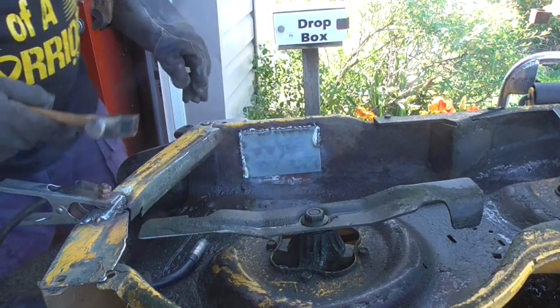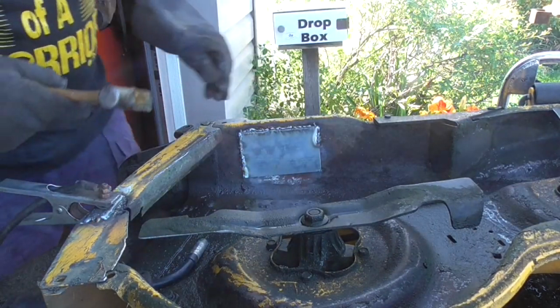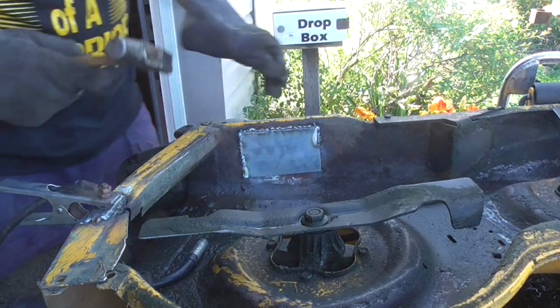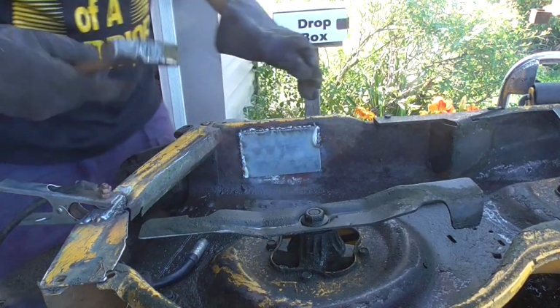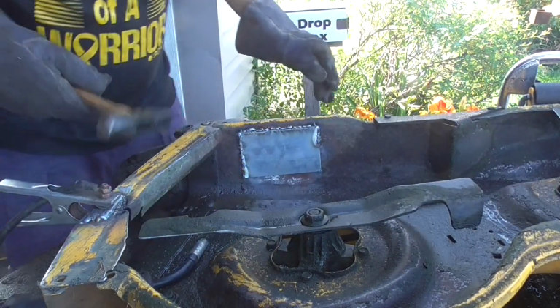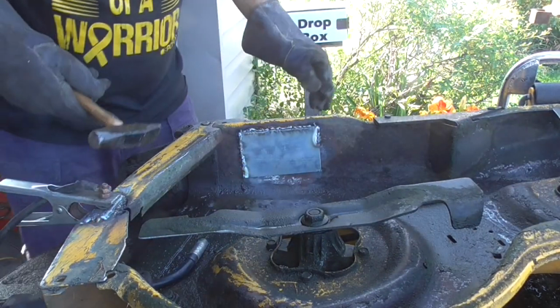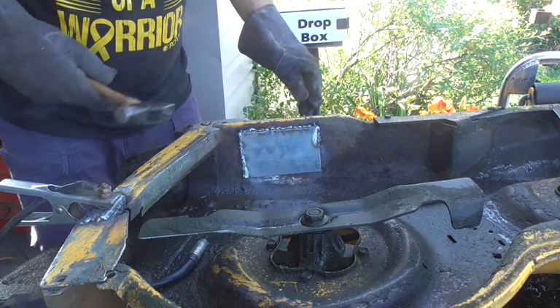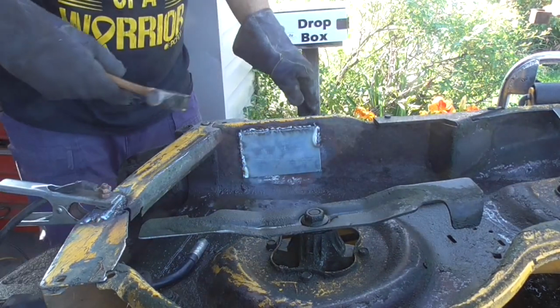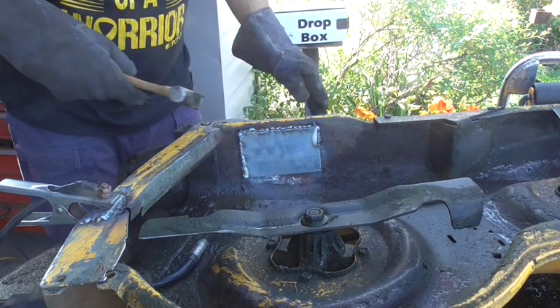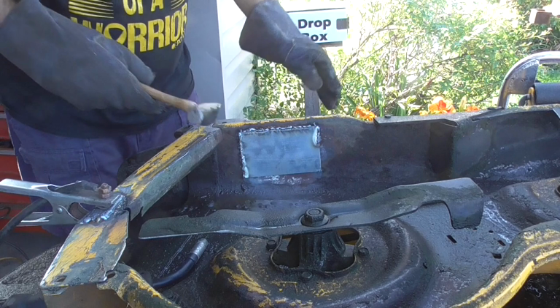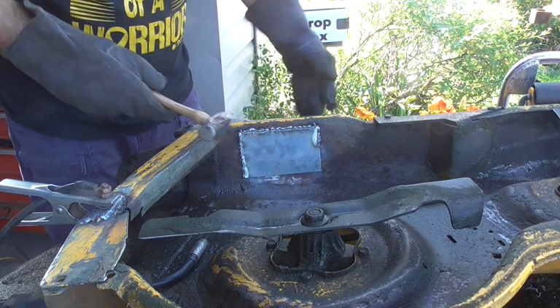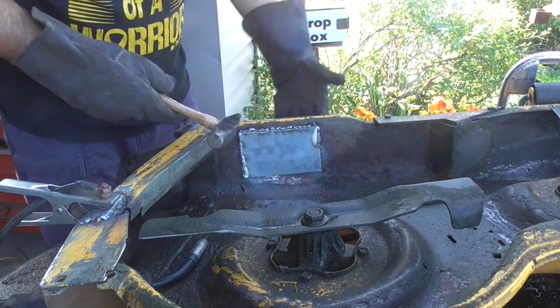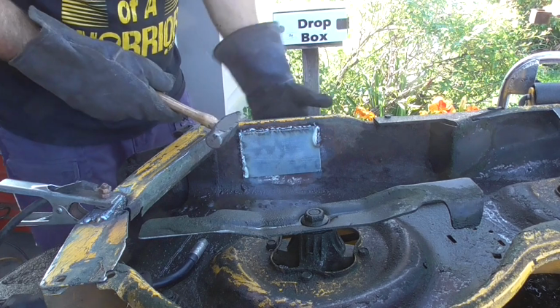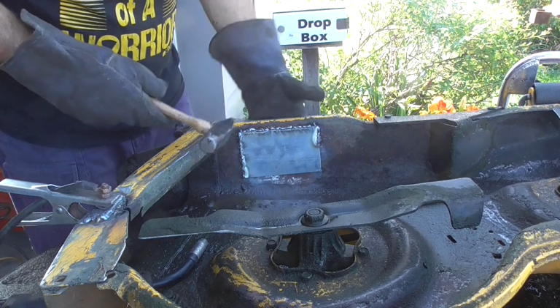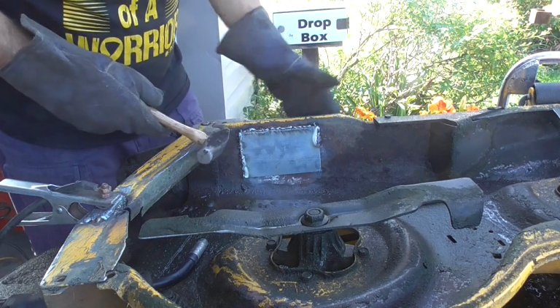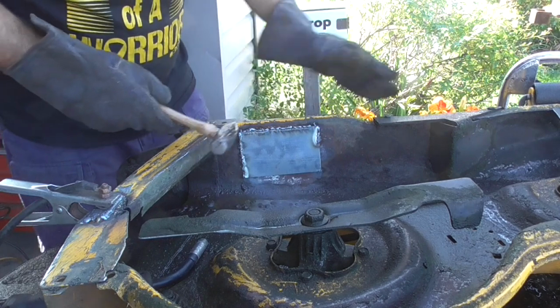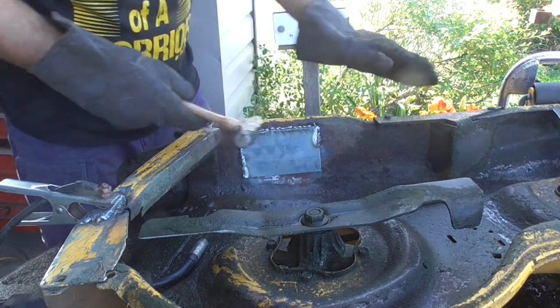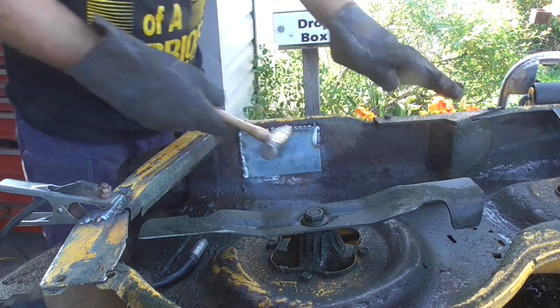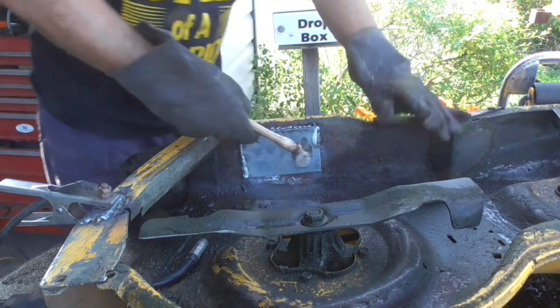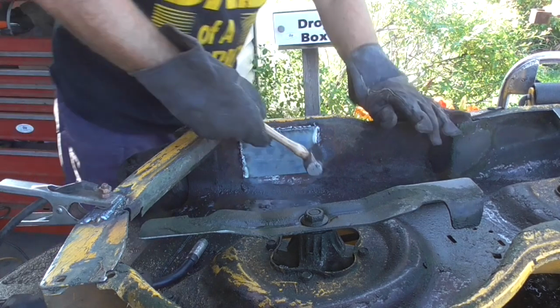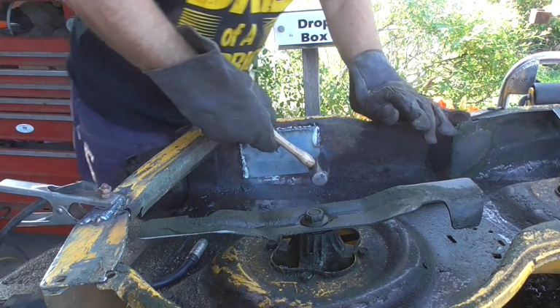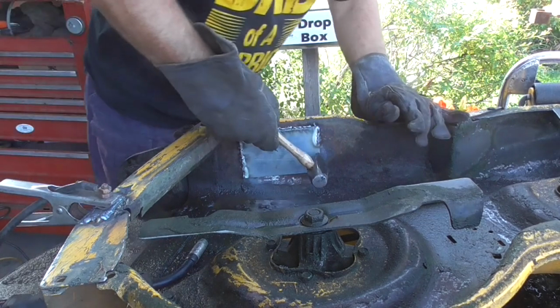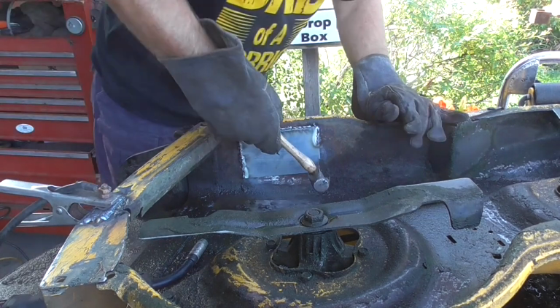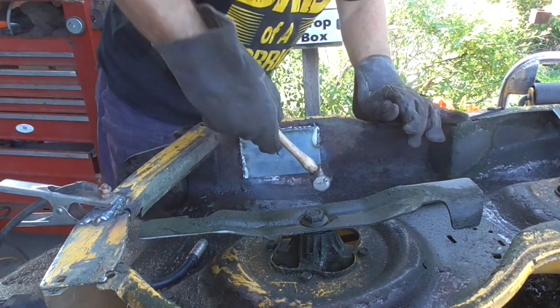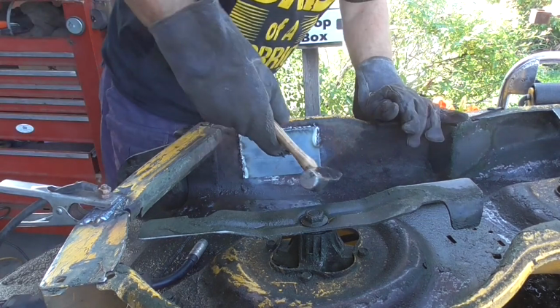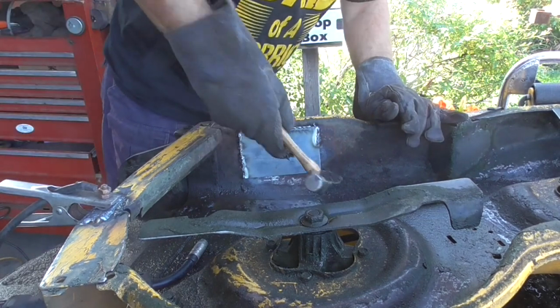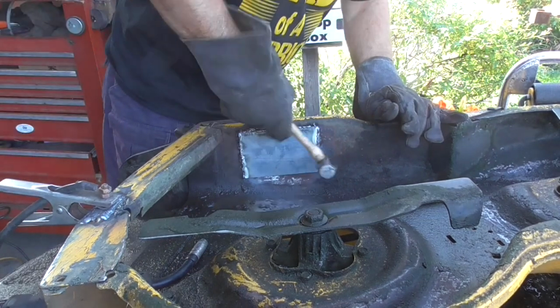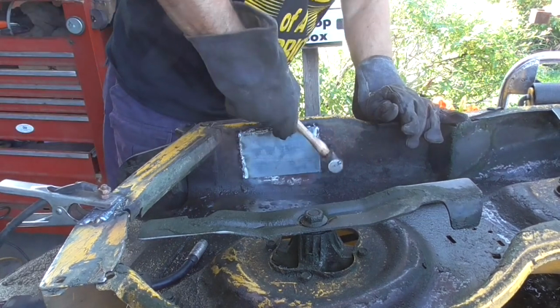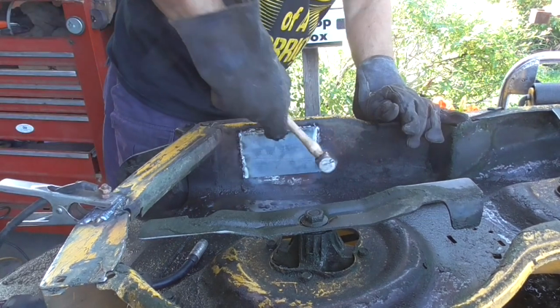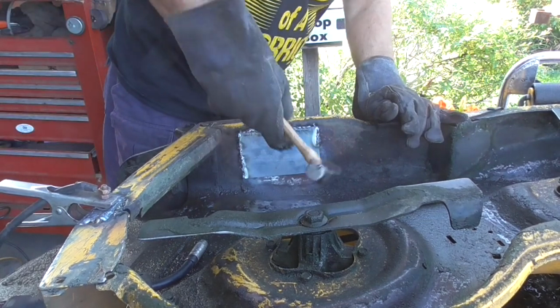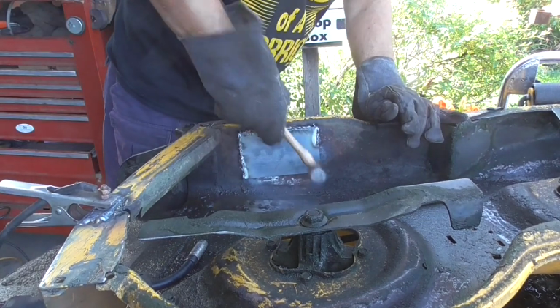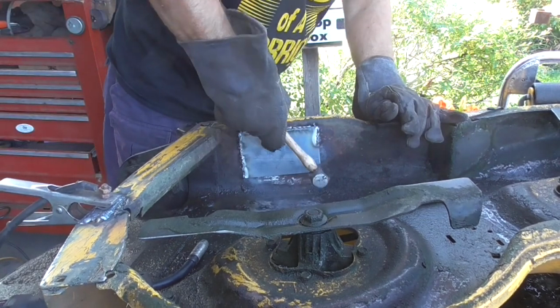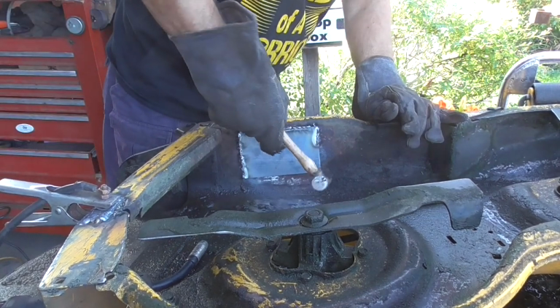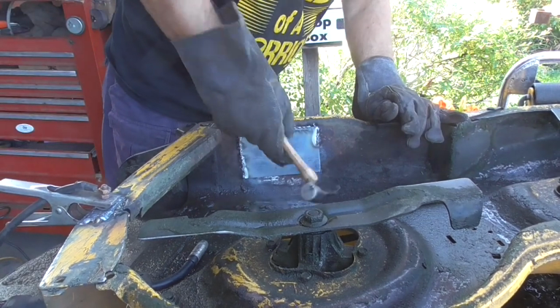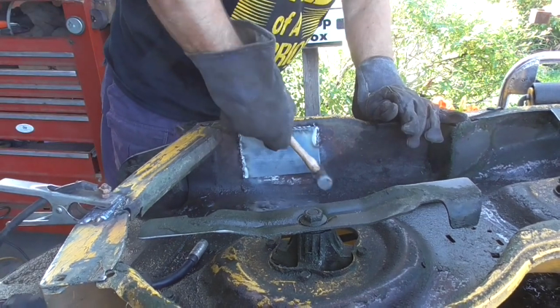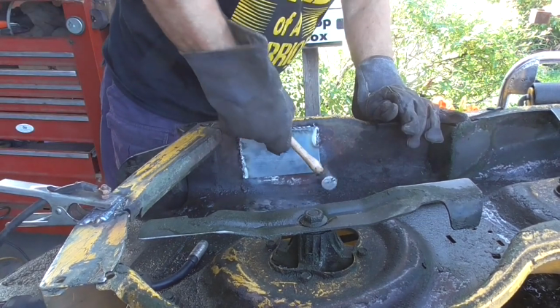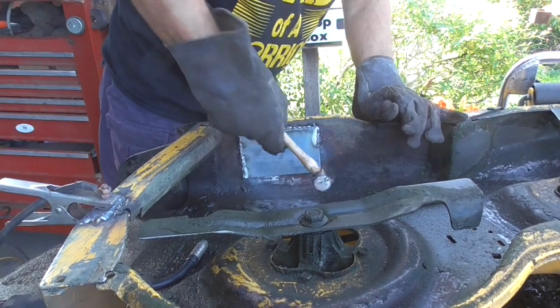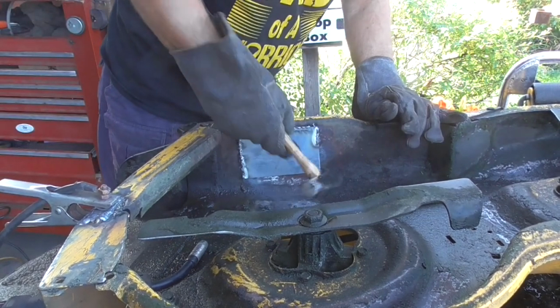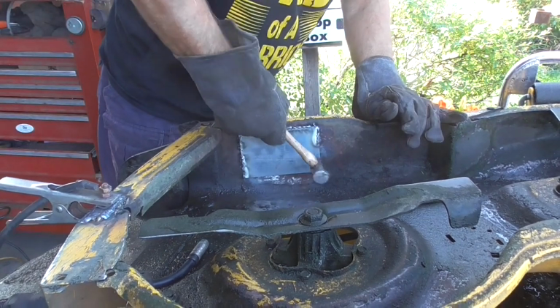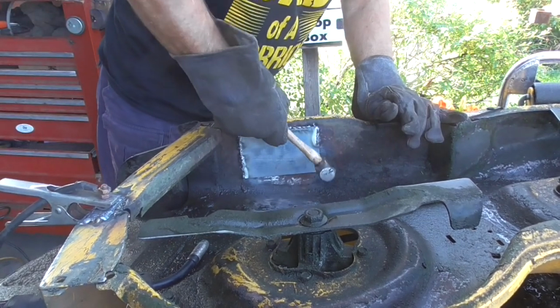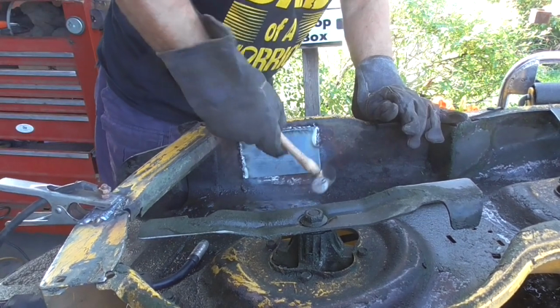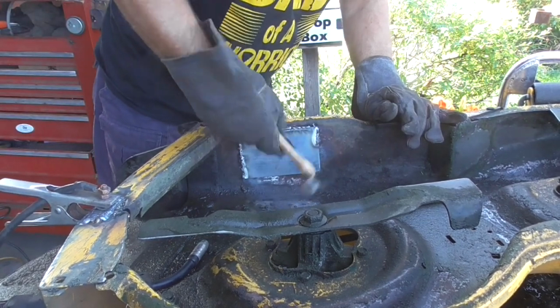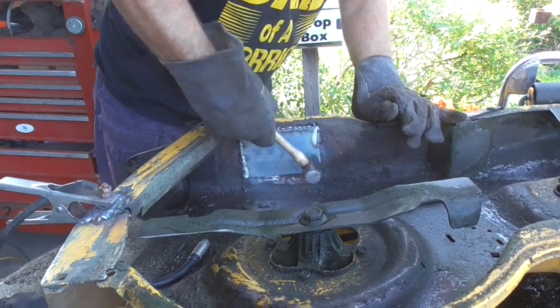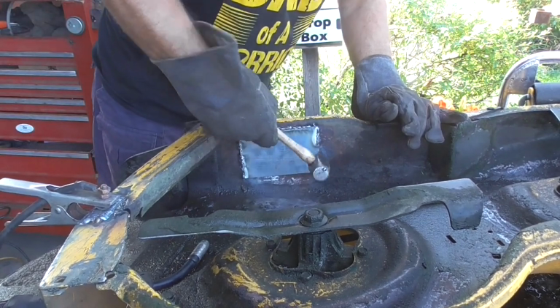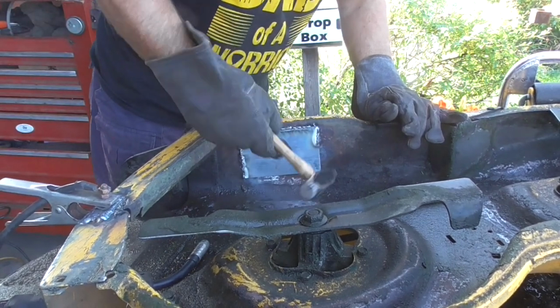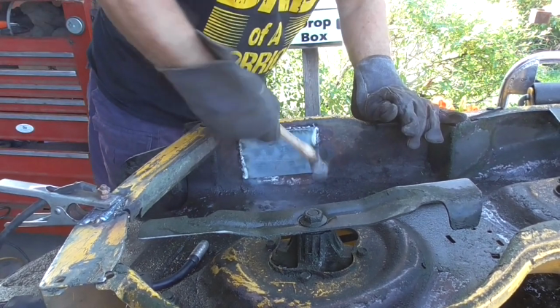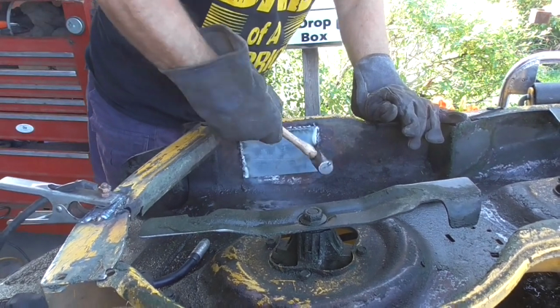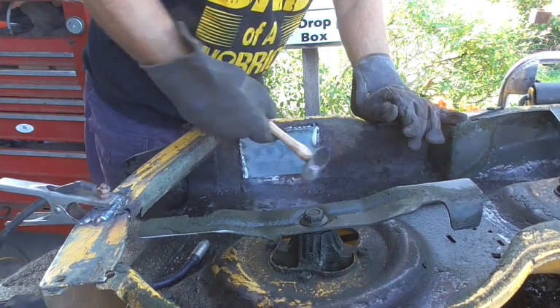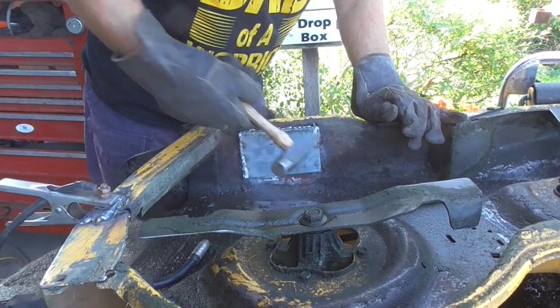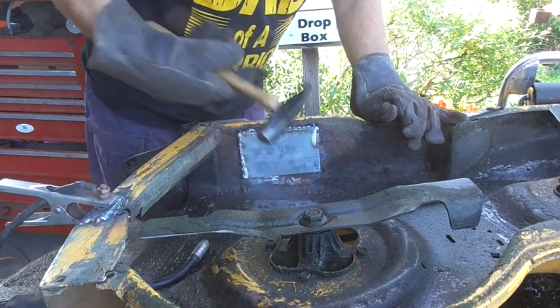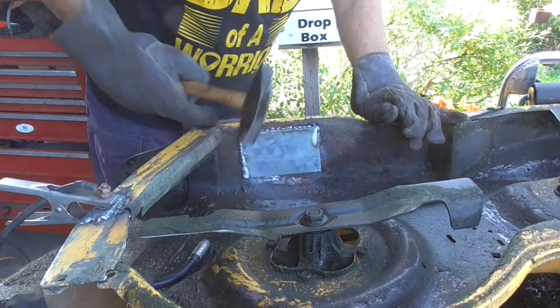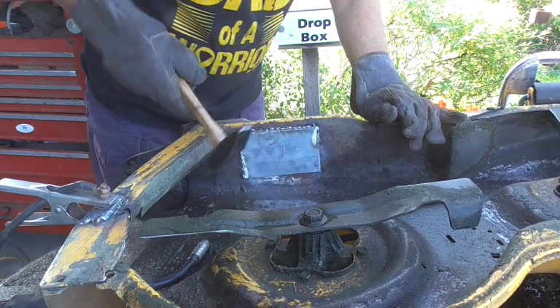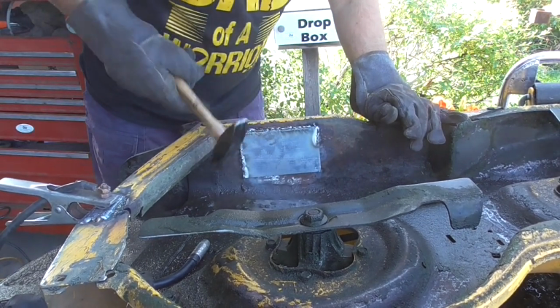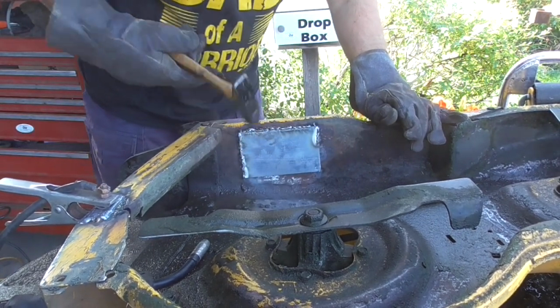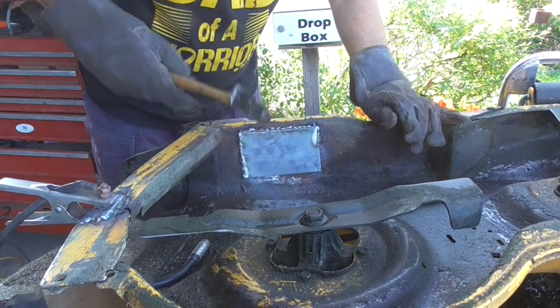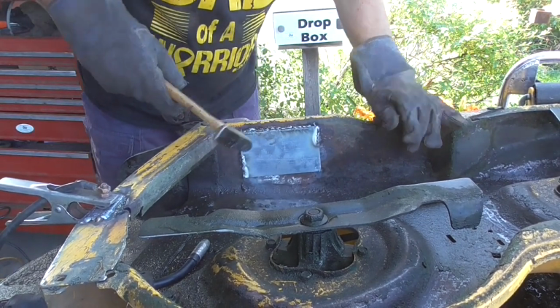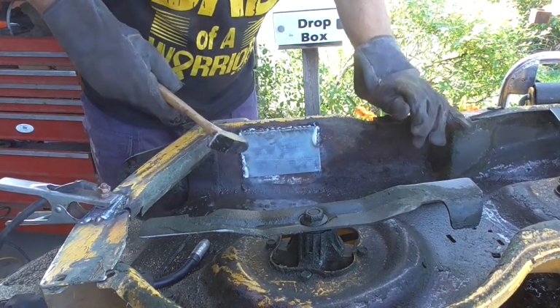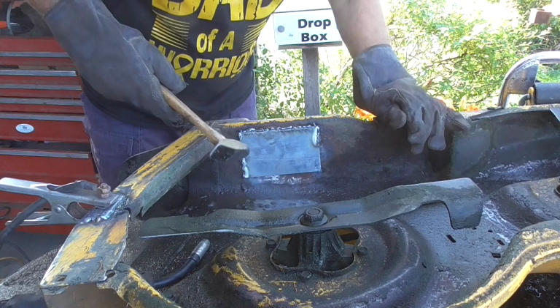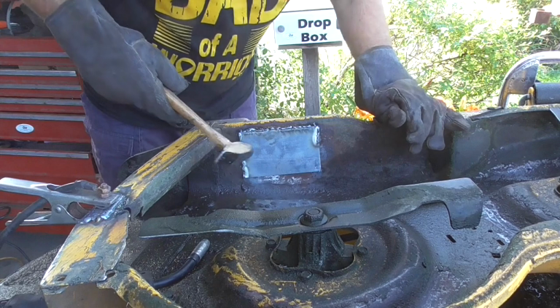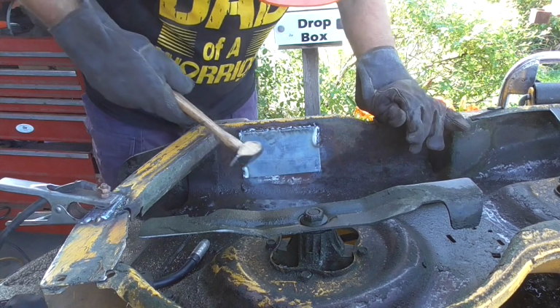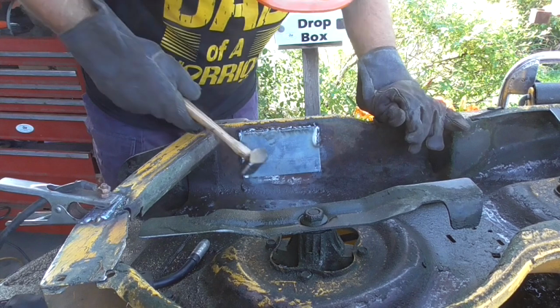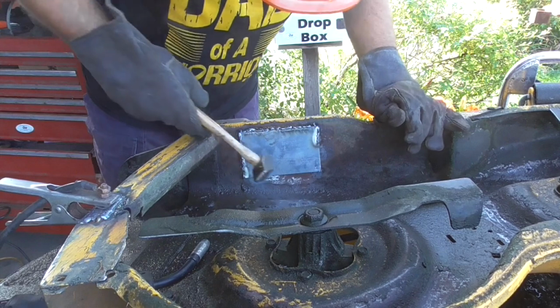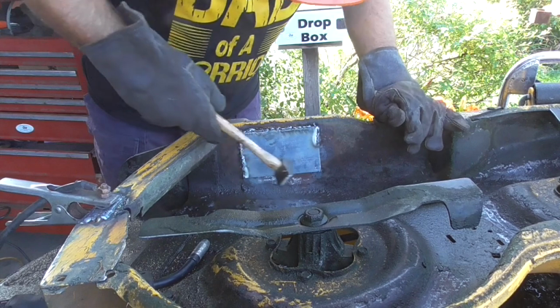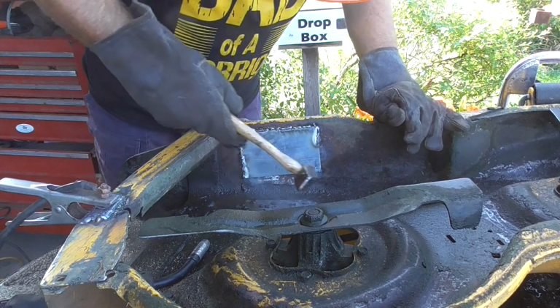There's a slight bend in this deck here, so we'll just add that to the metal.